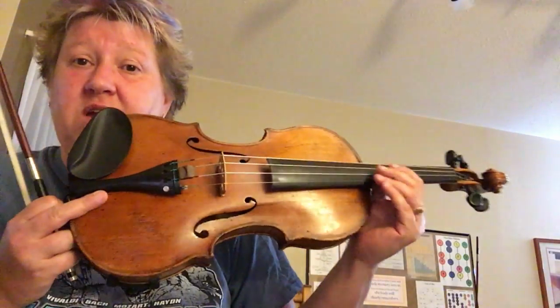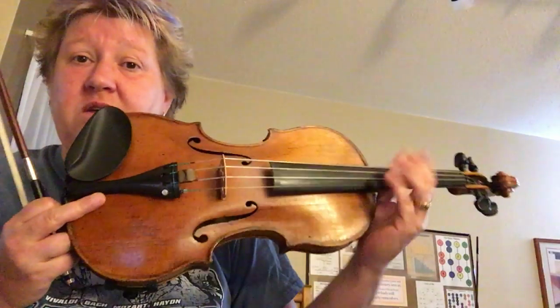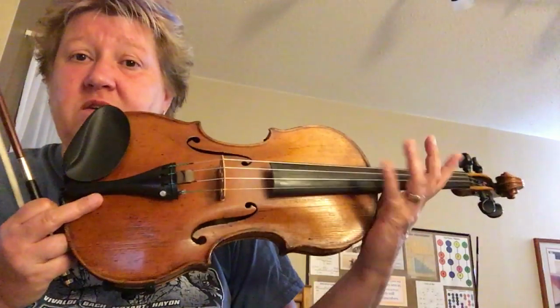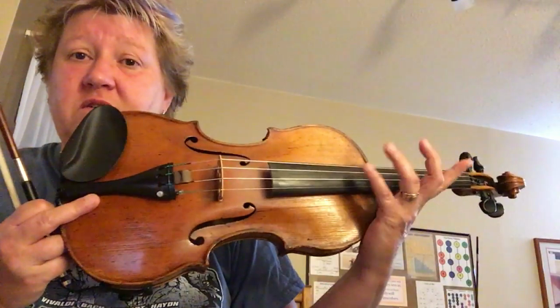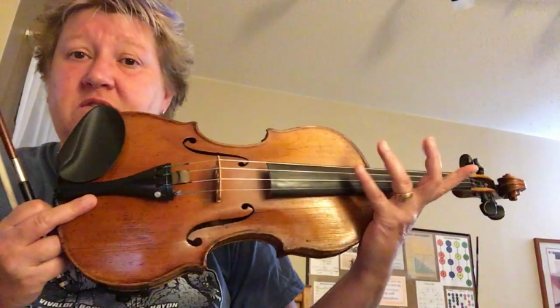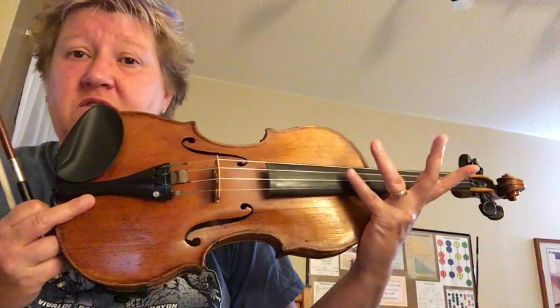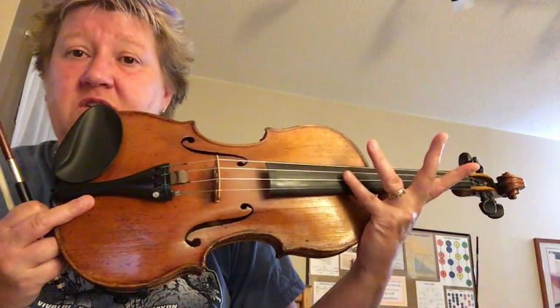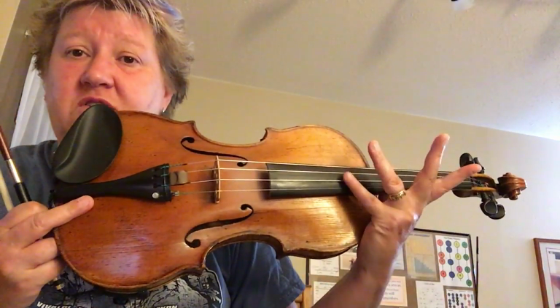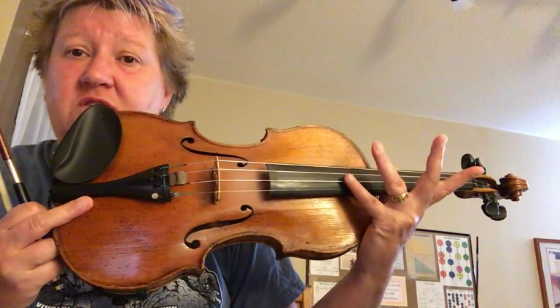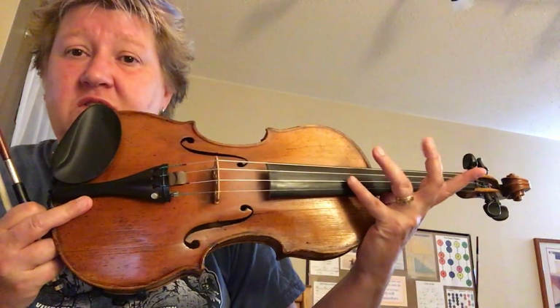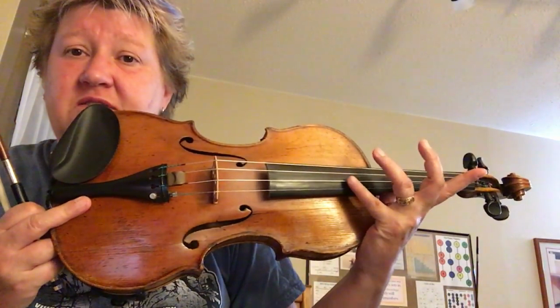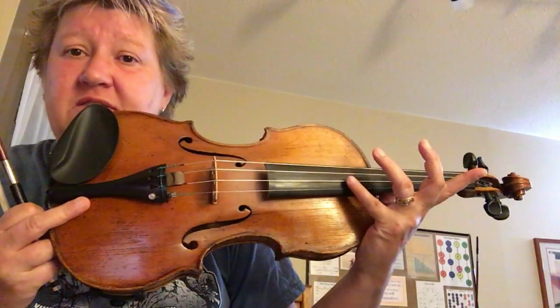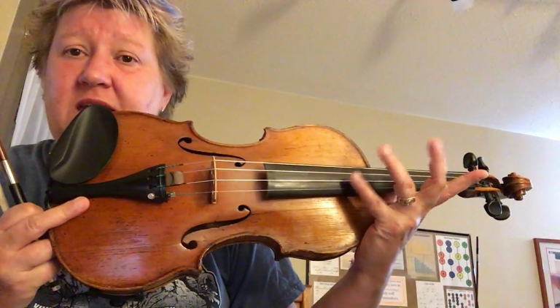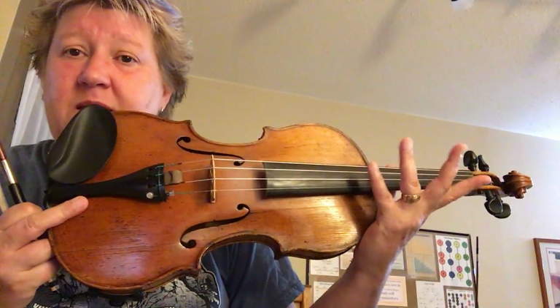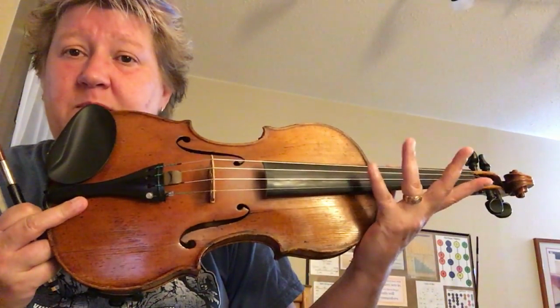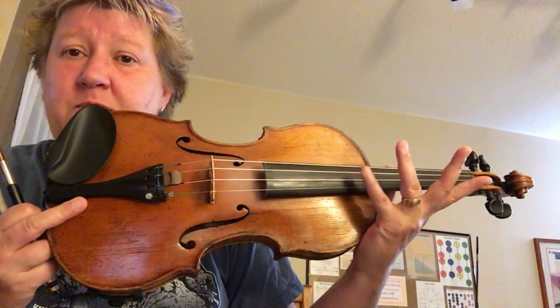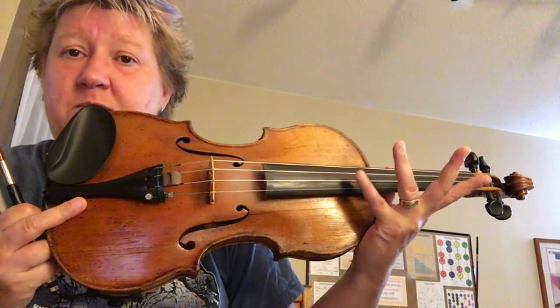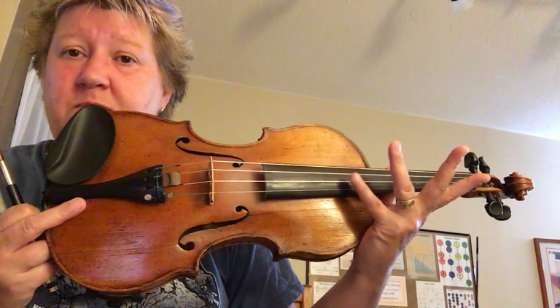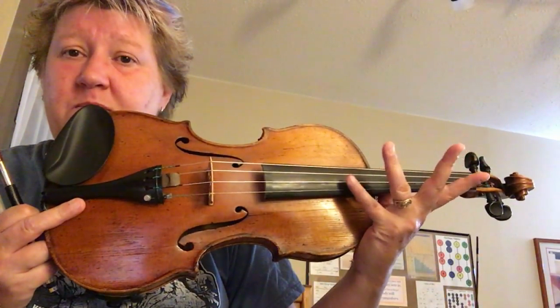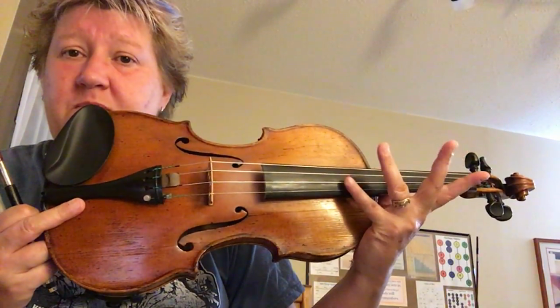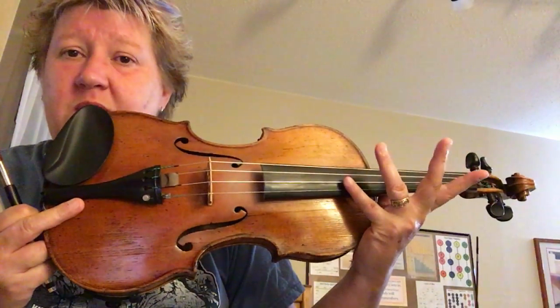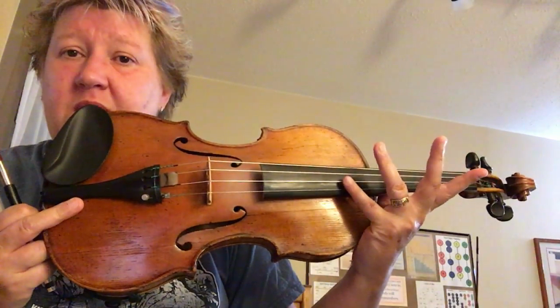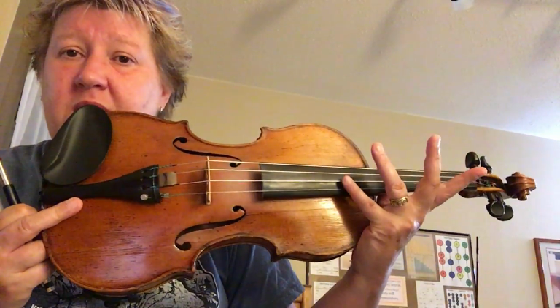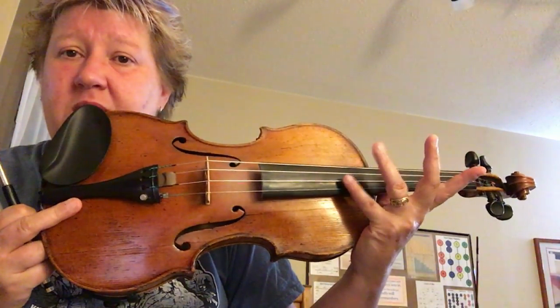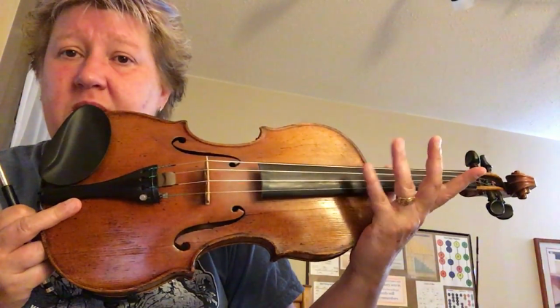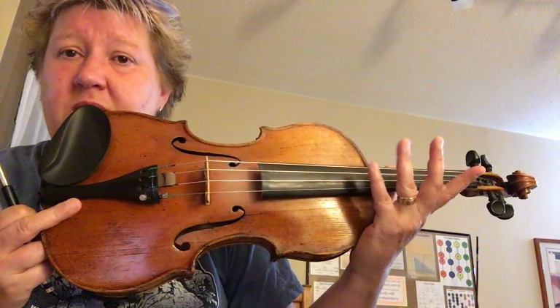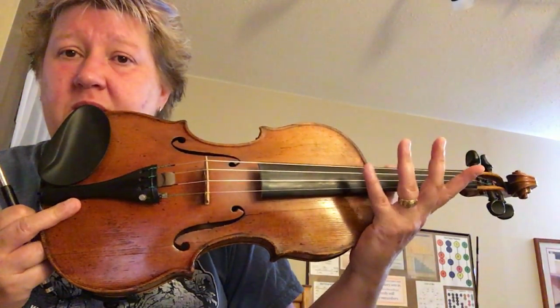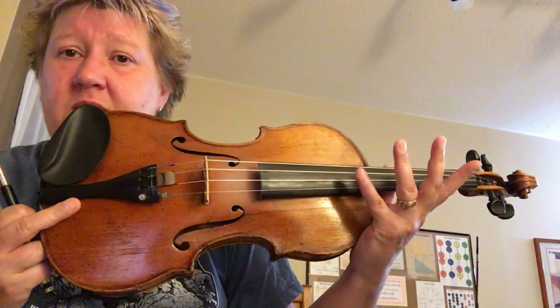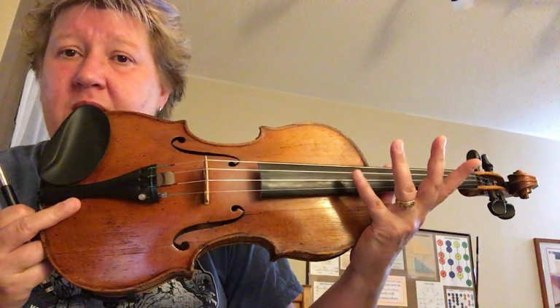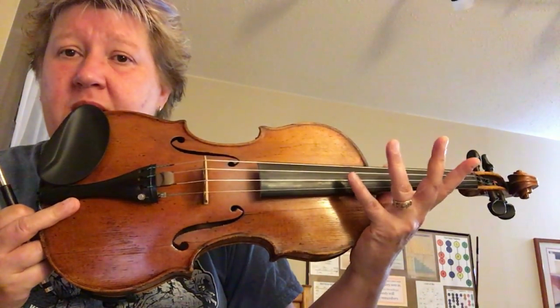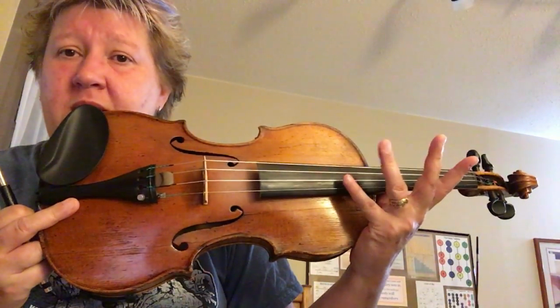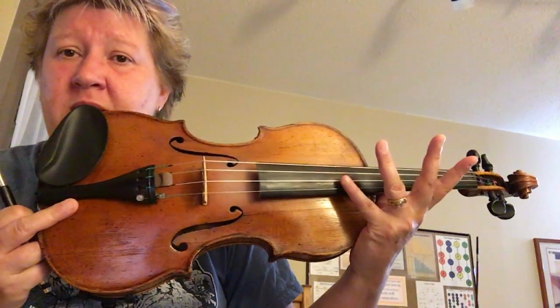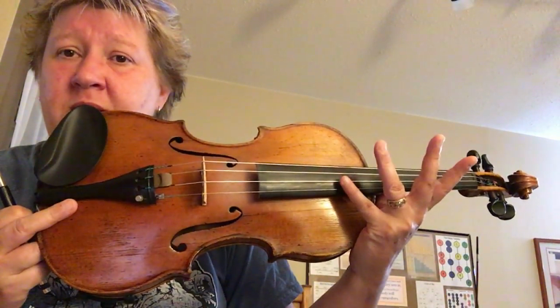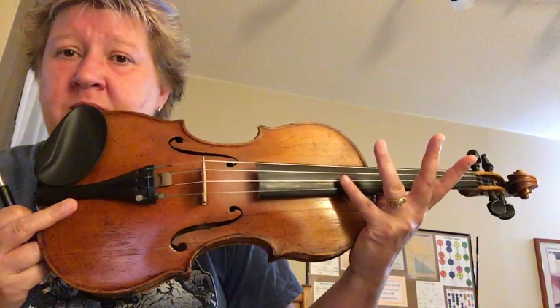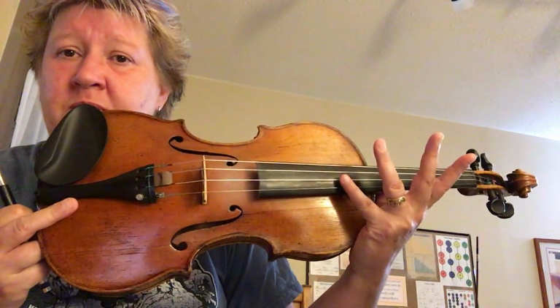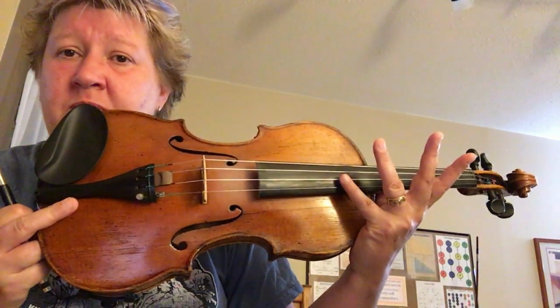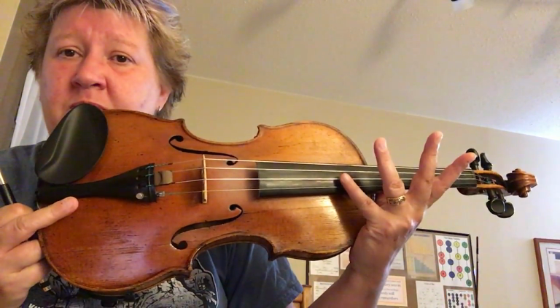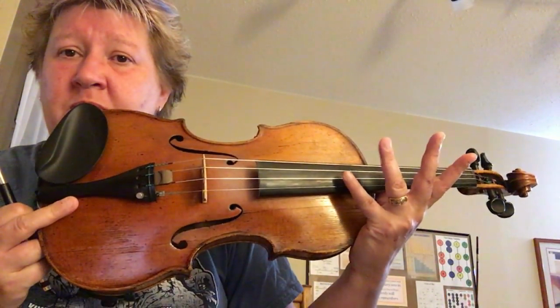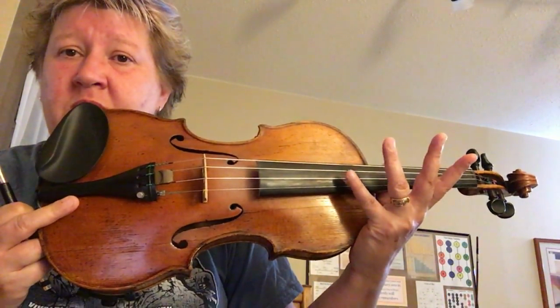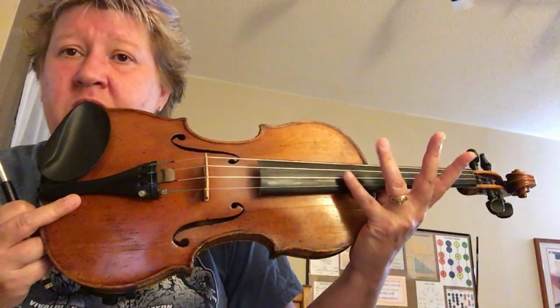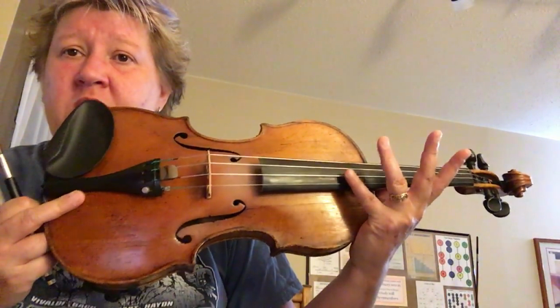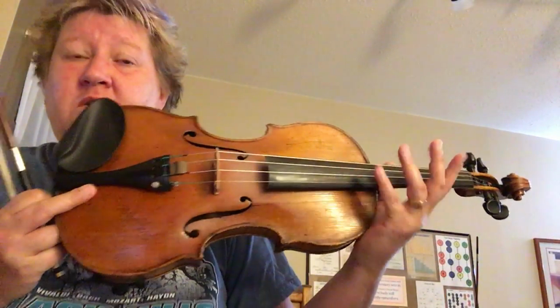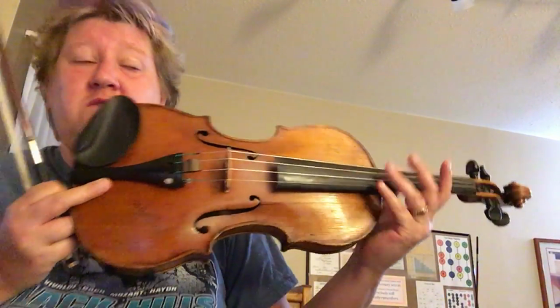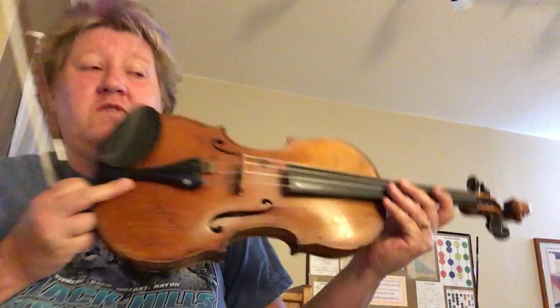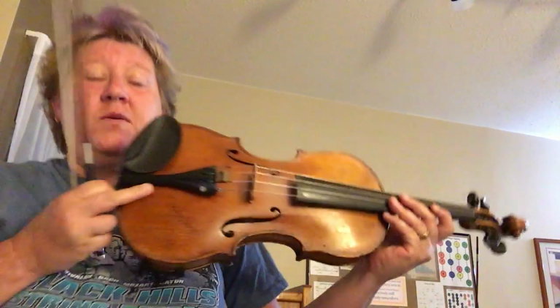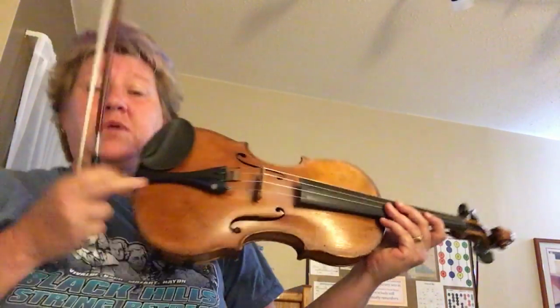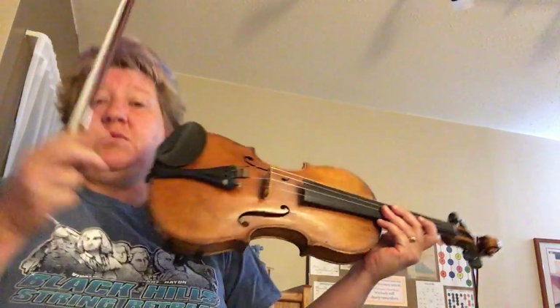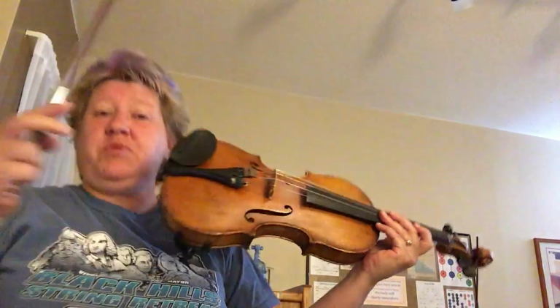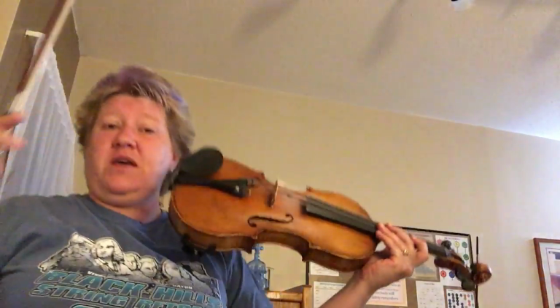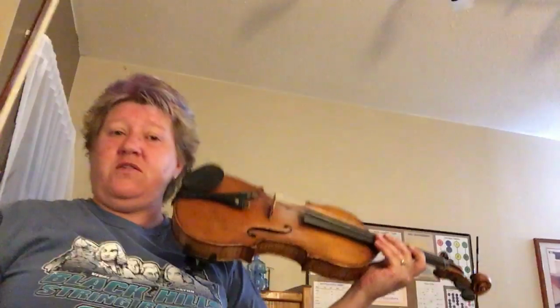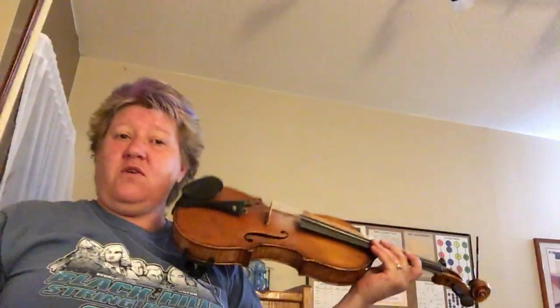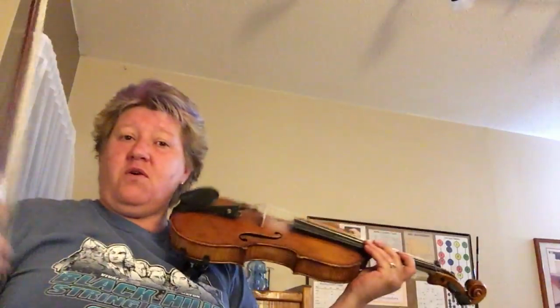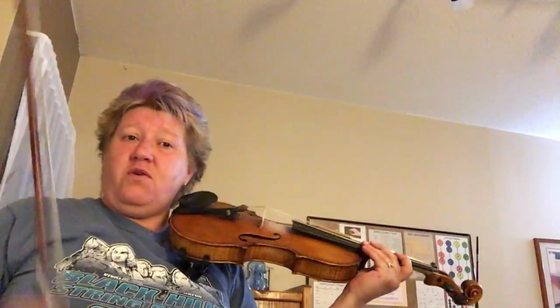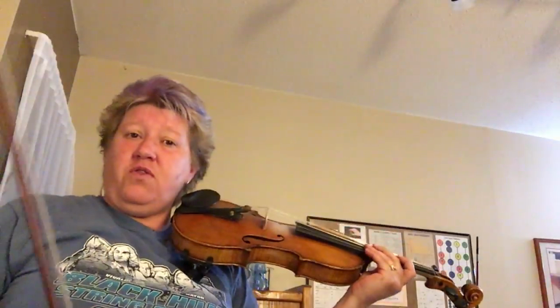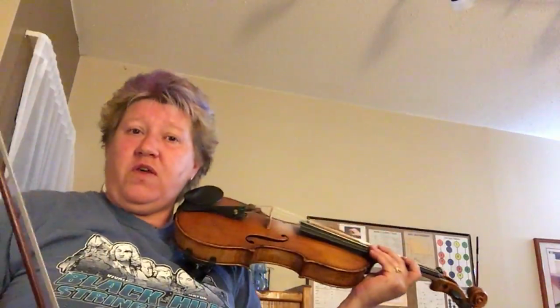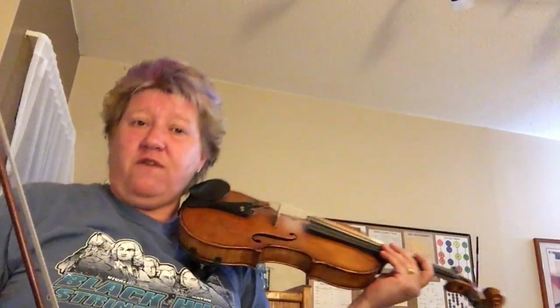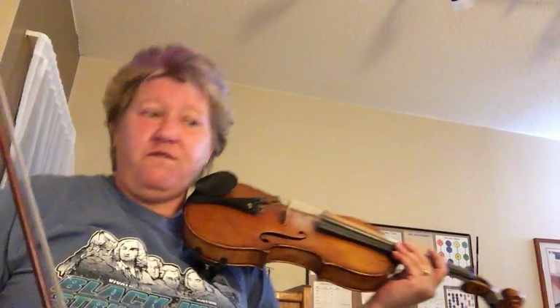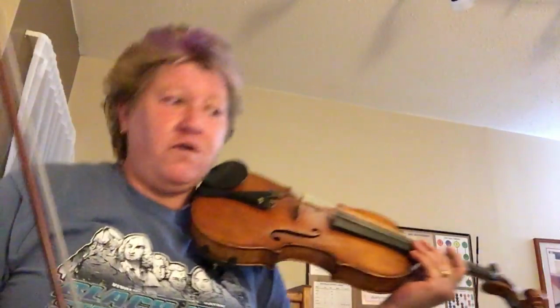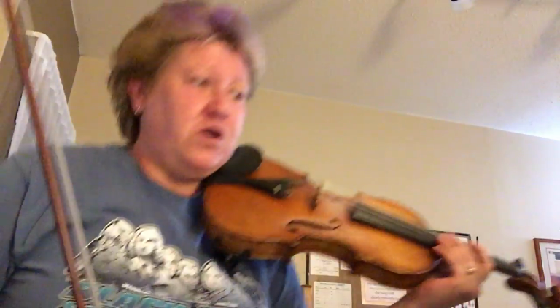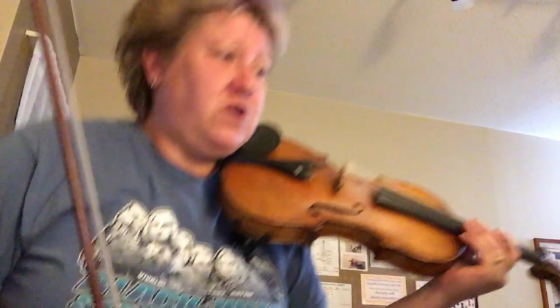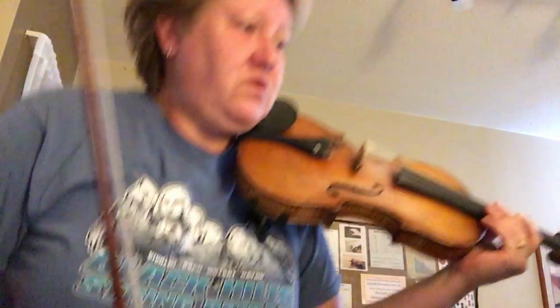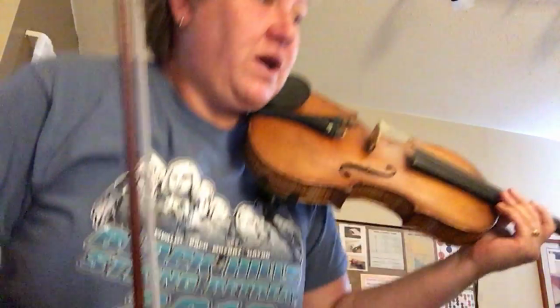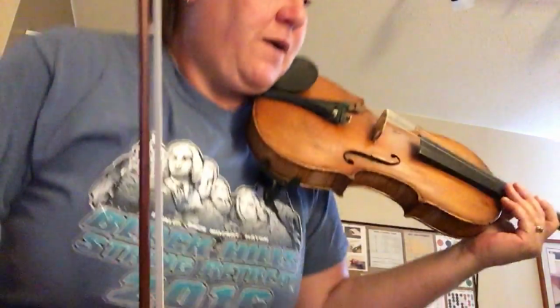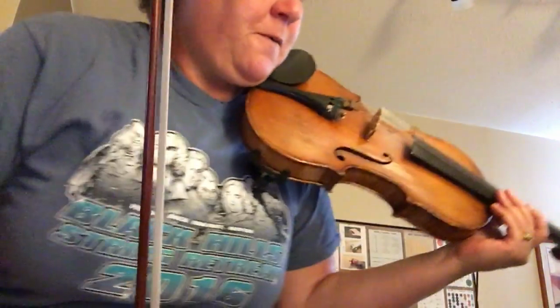I'm going to play the whole thing for you now.